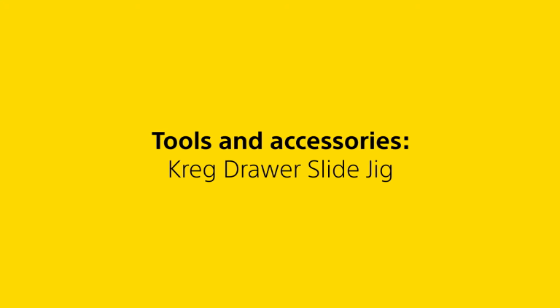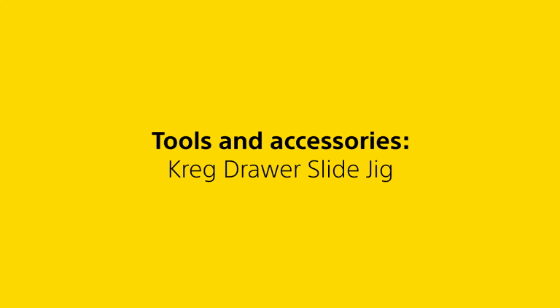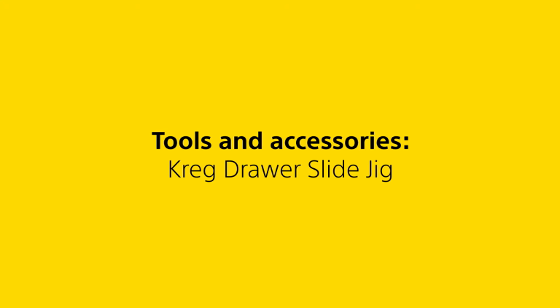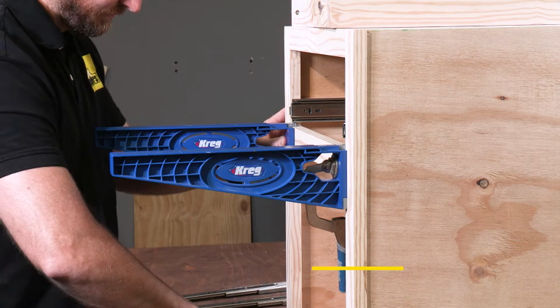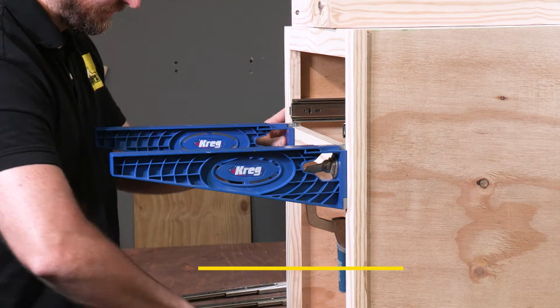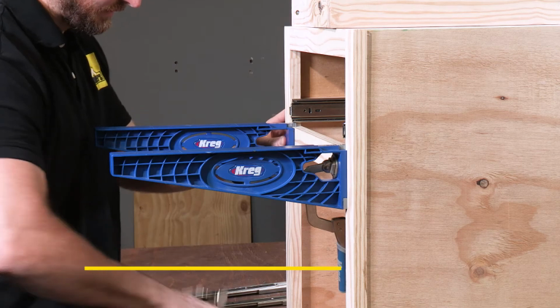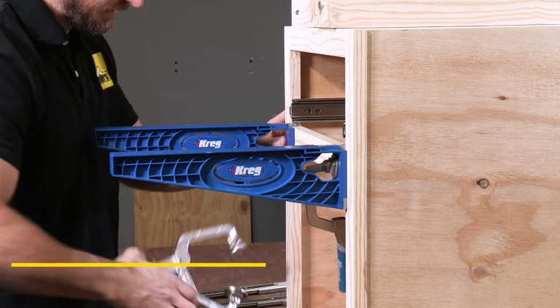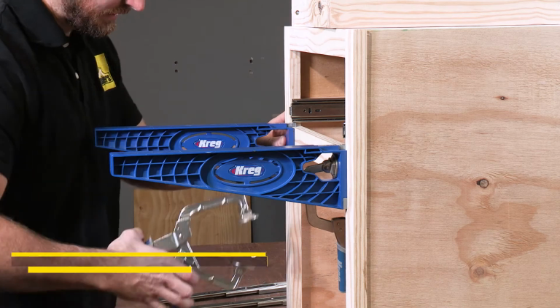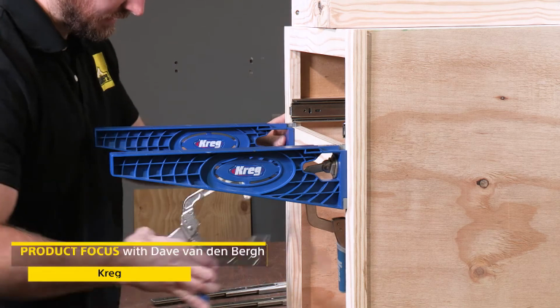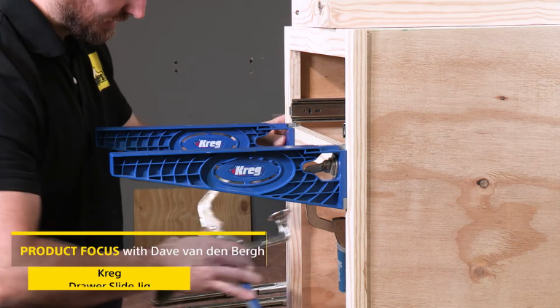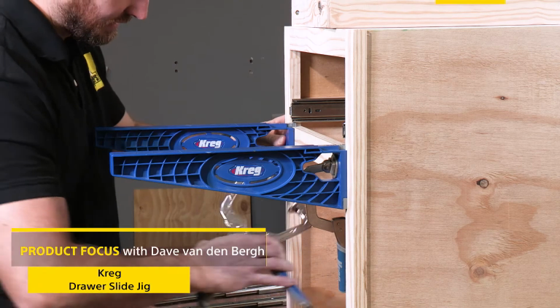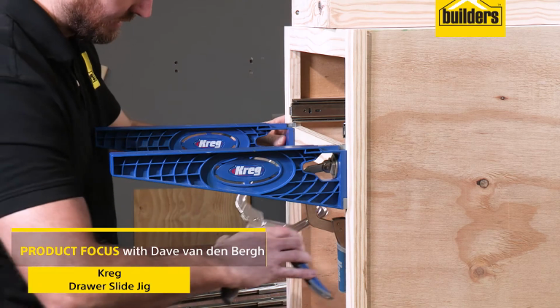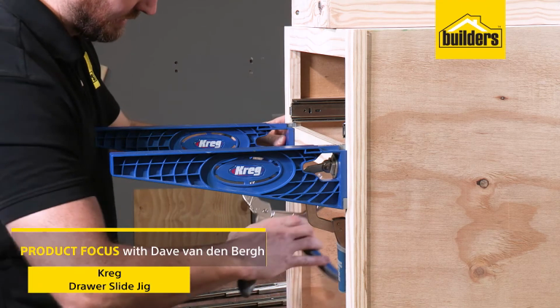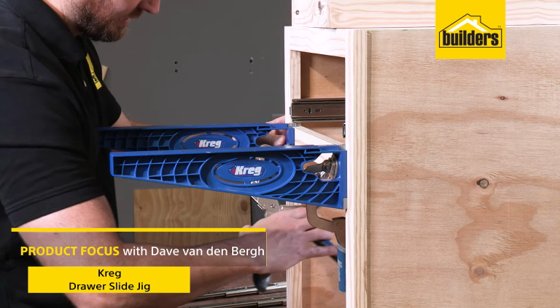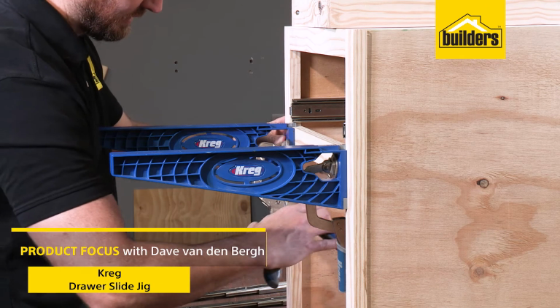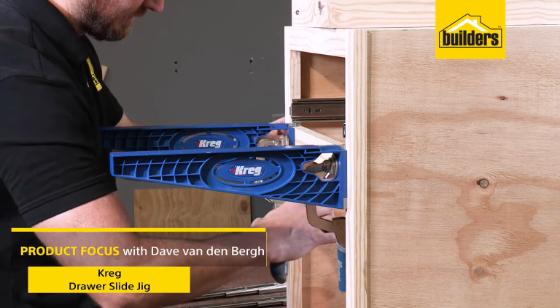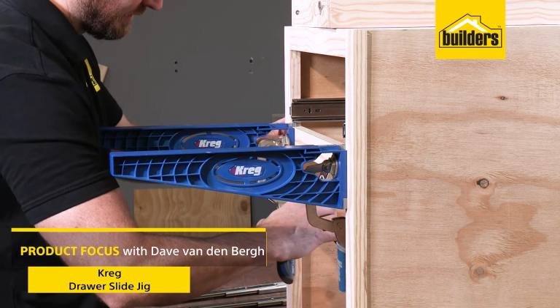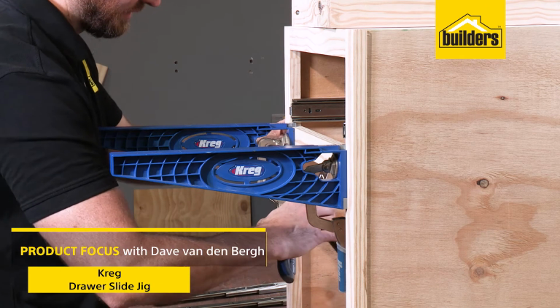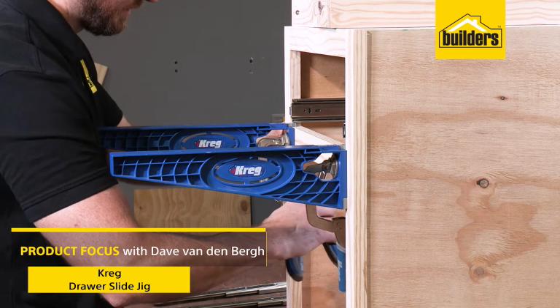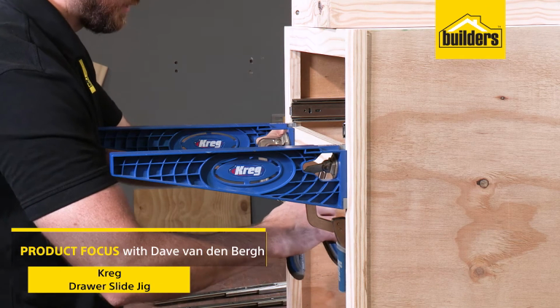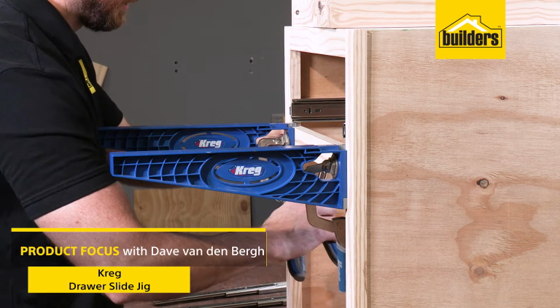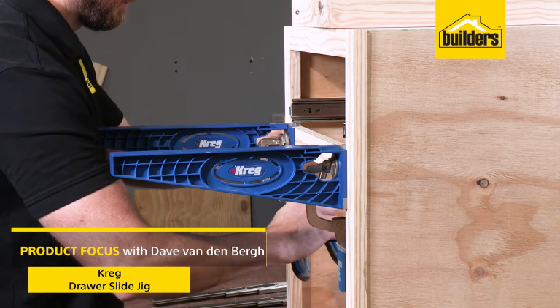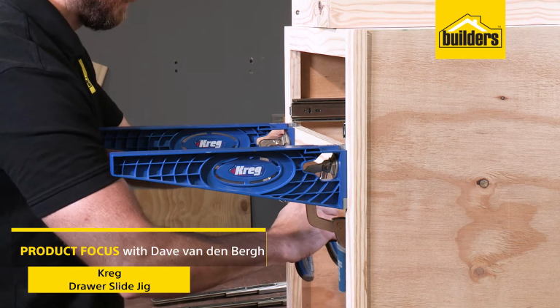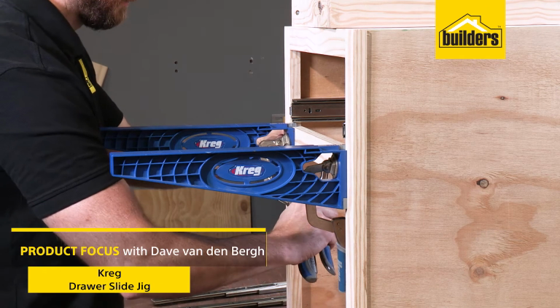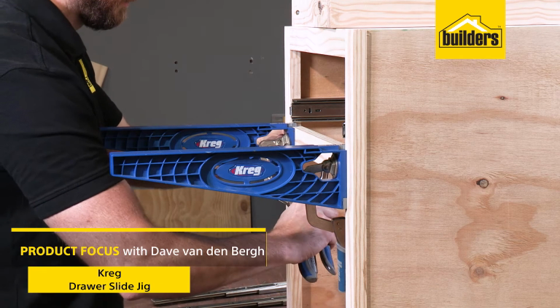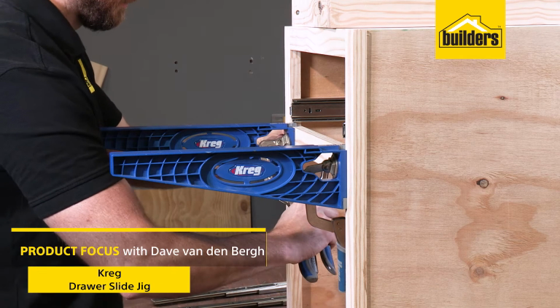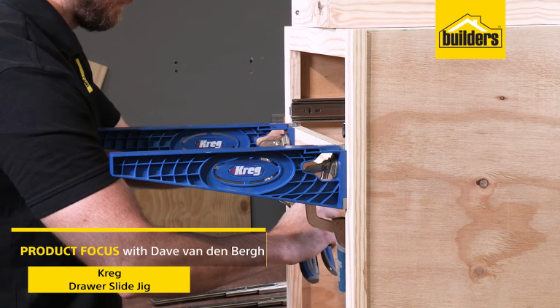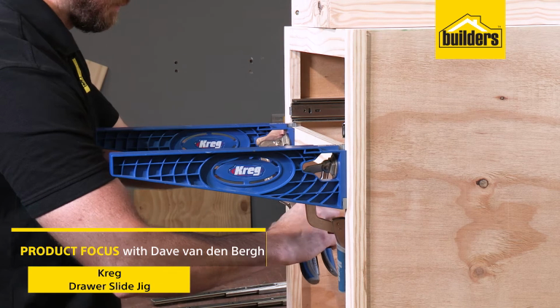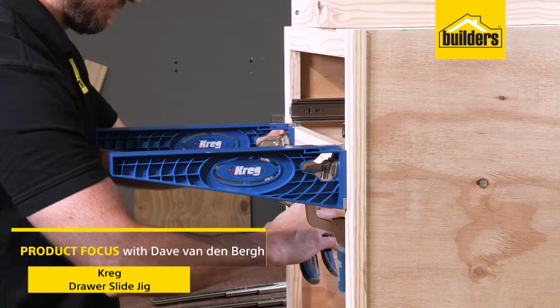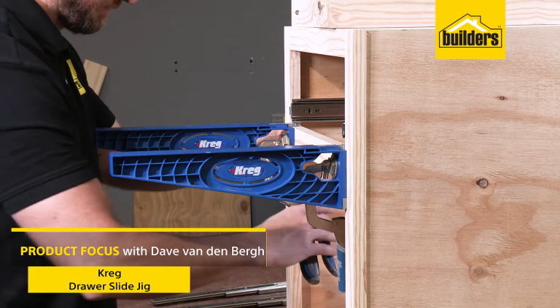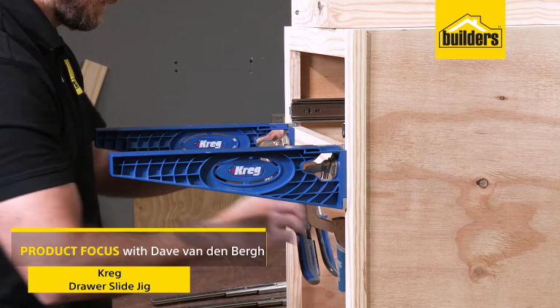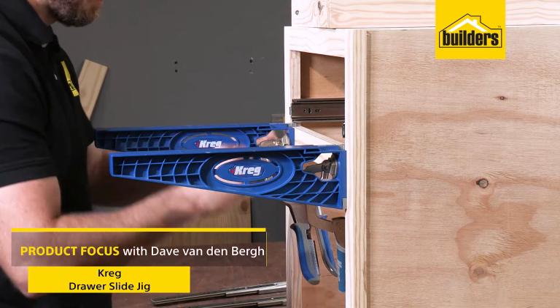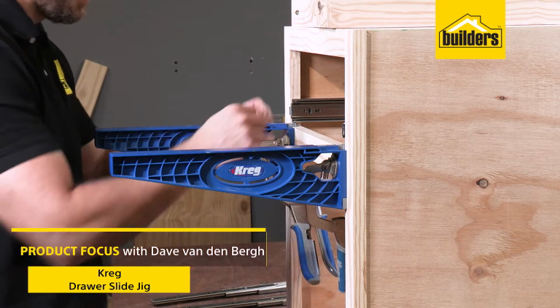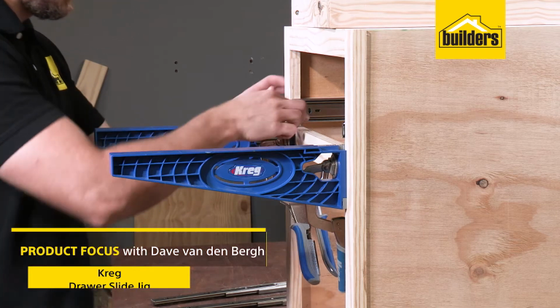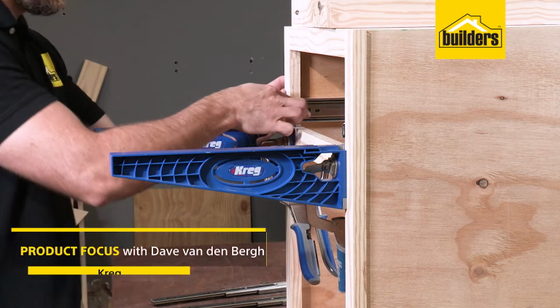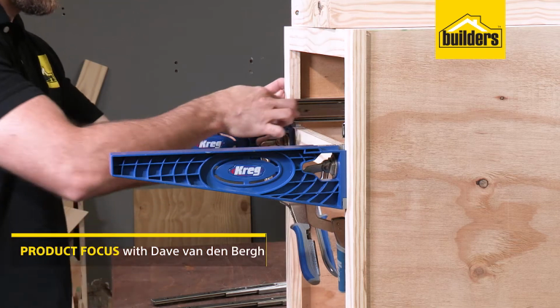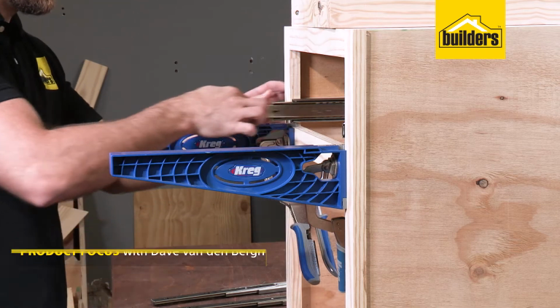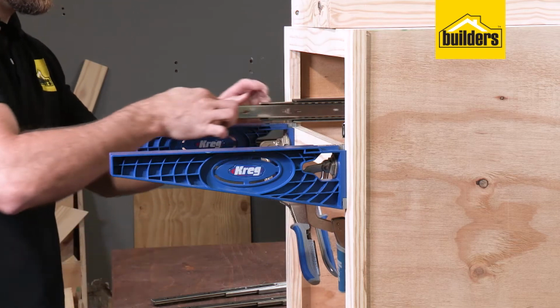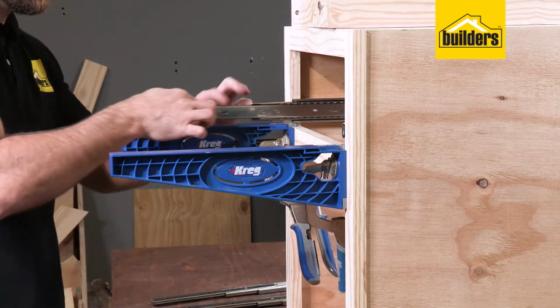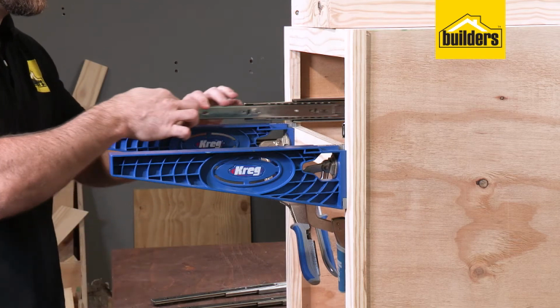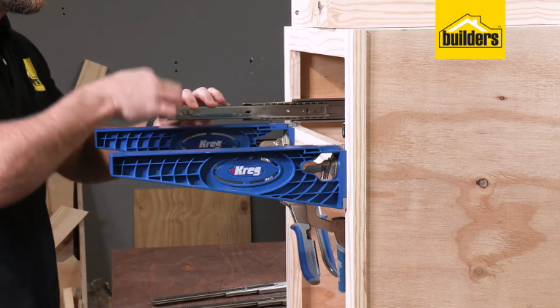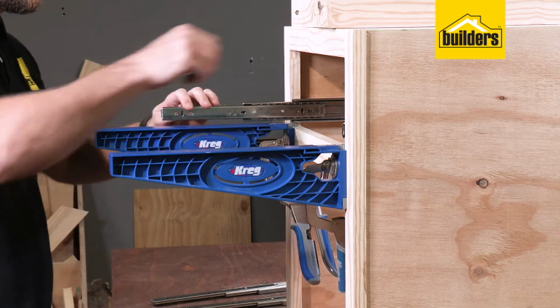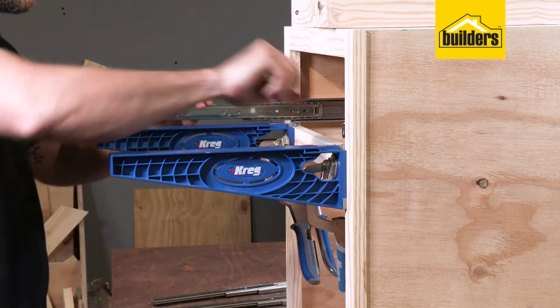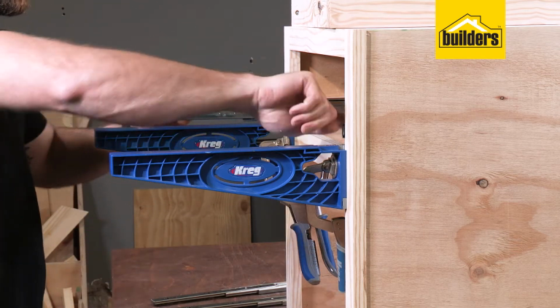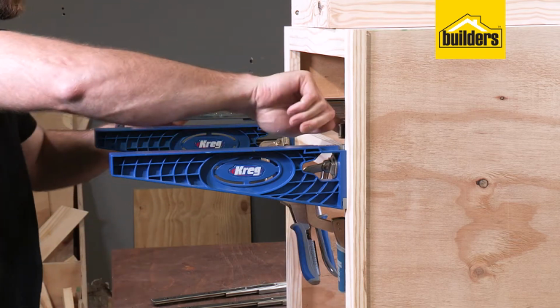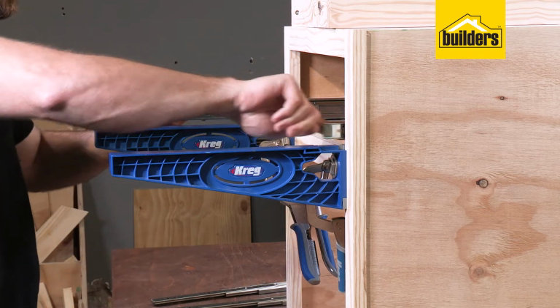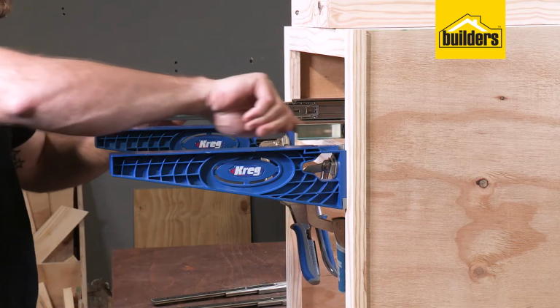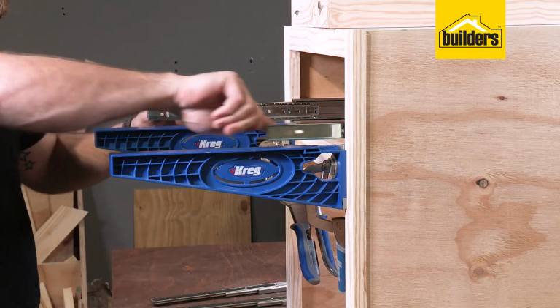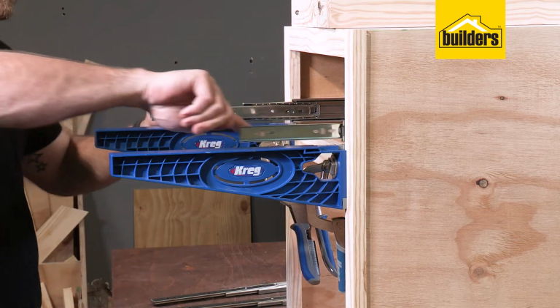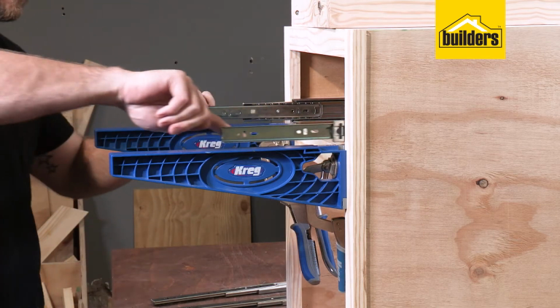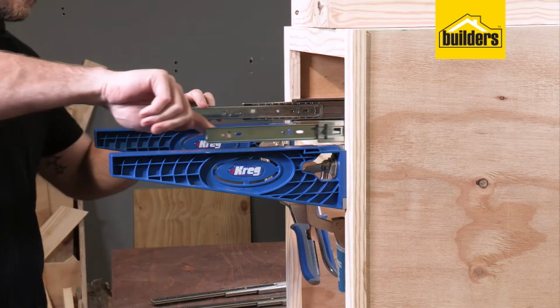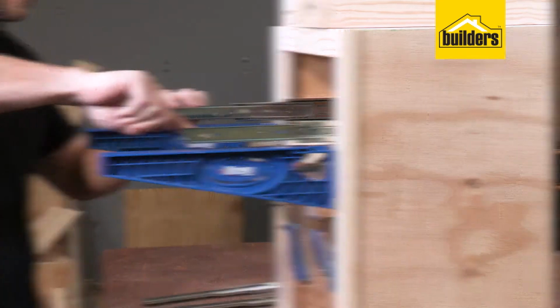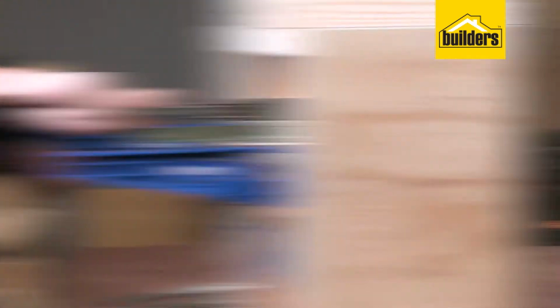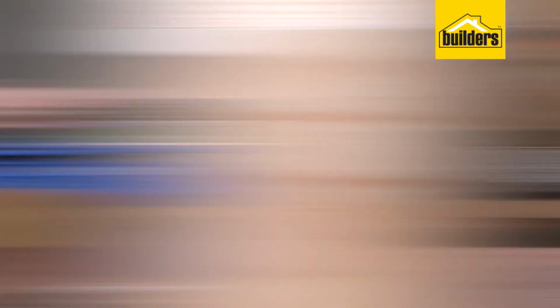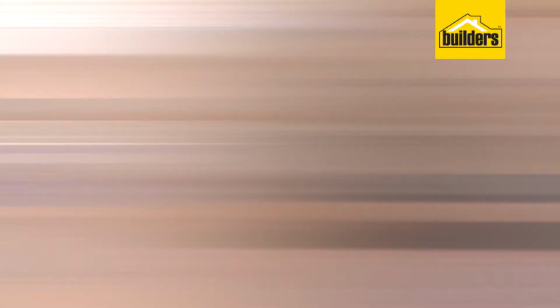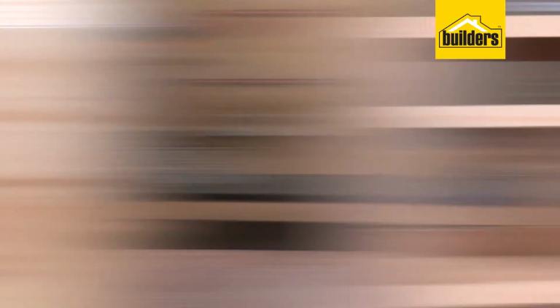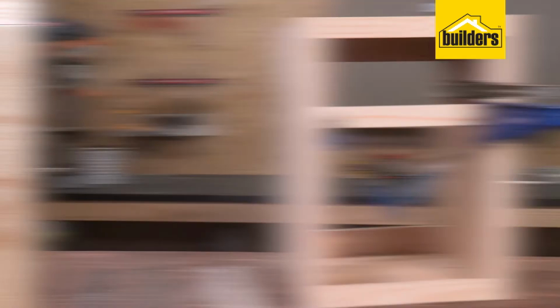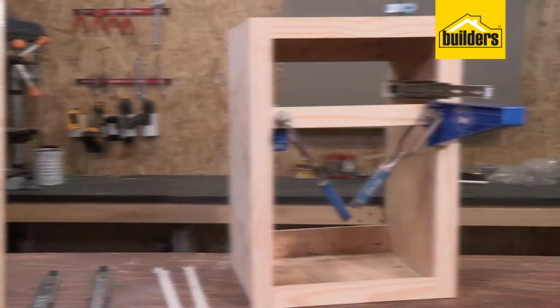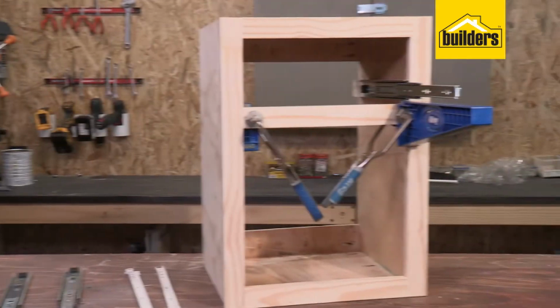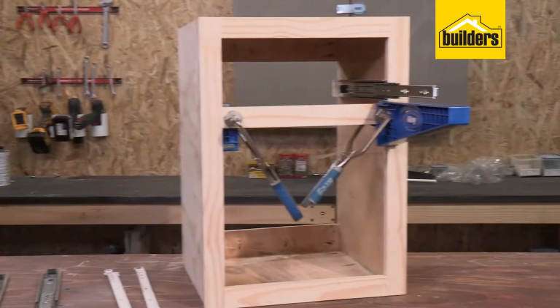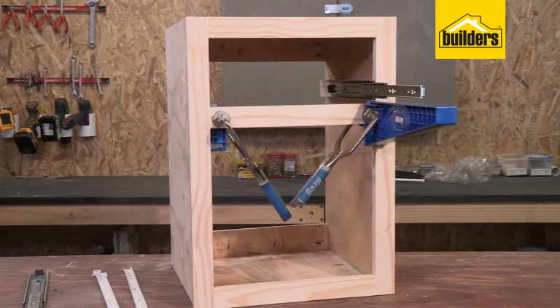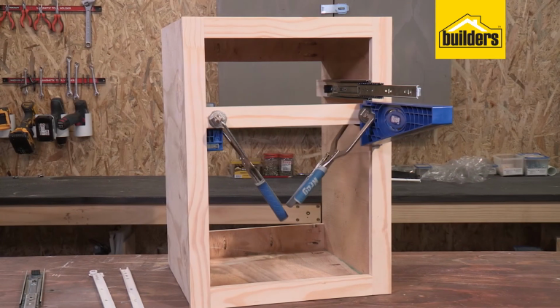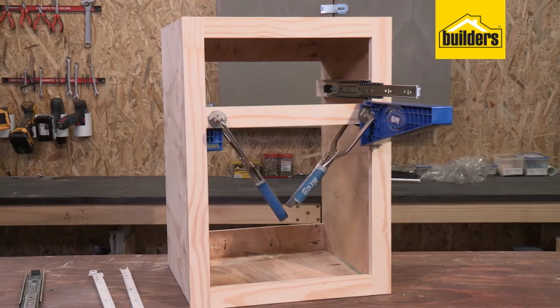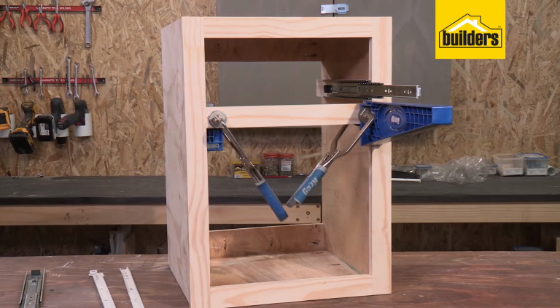This Kreg Drawer Slide Jig makes mounting drawers so much easier. Great for updating cabinetry or building projects from scratch.